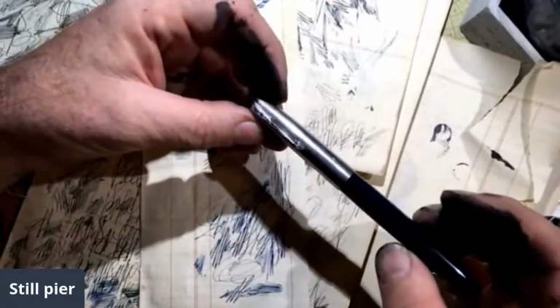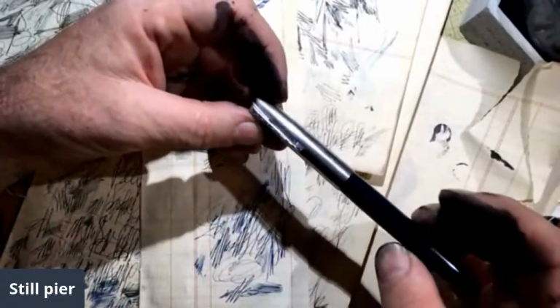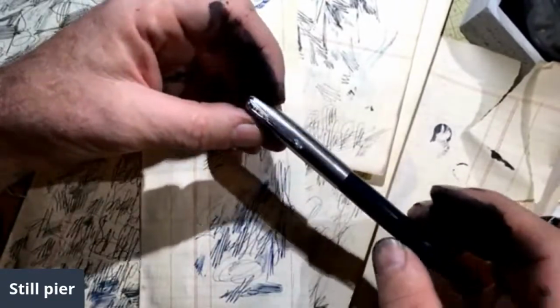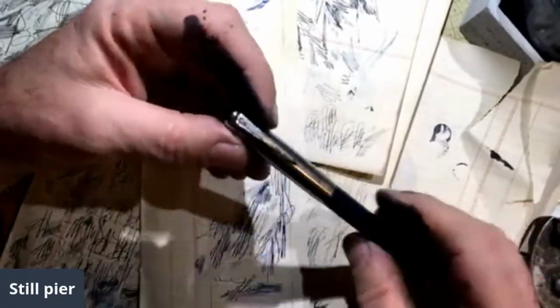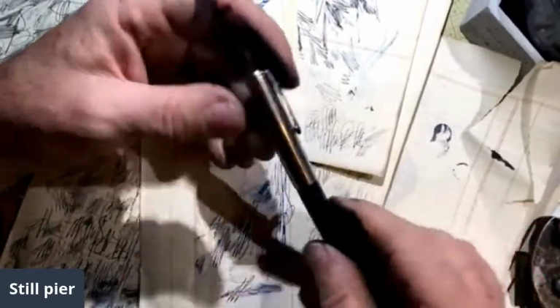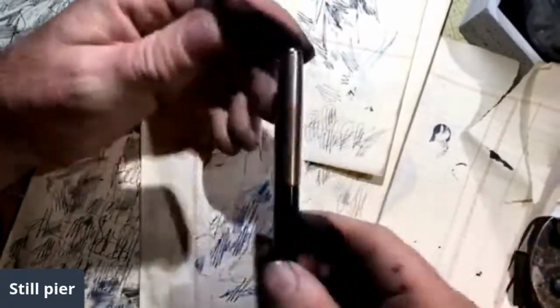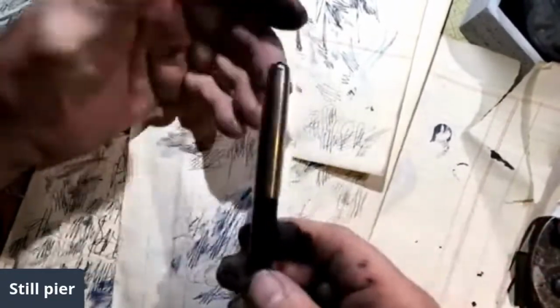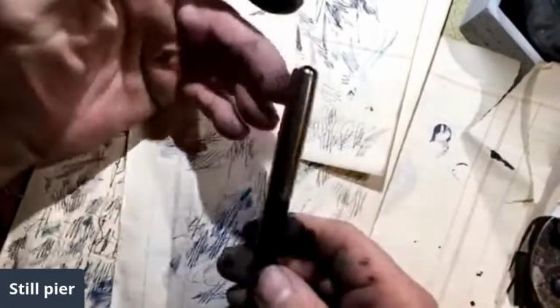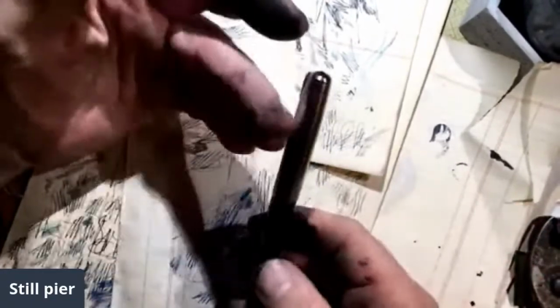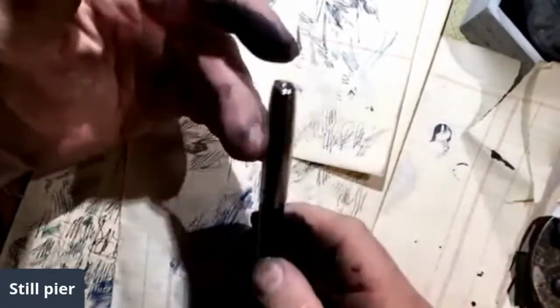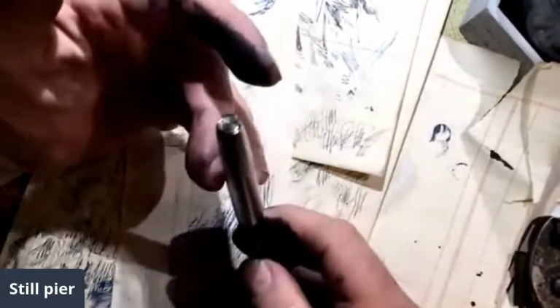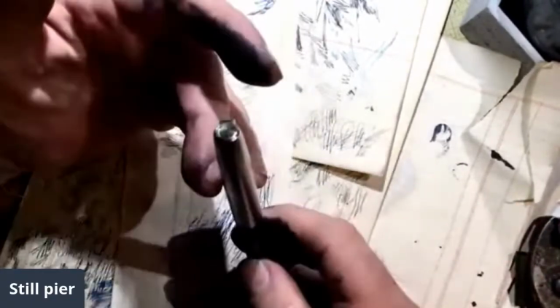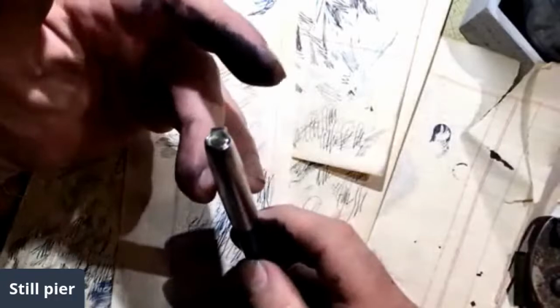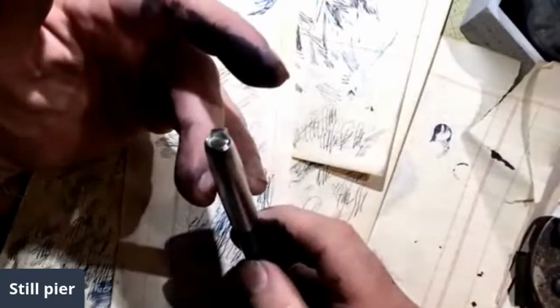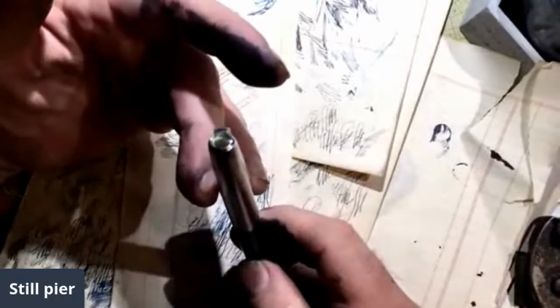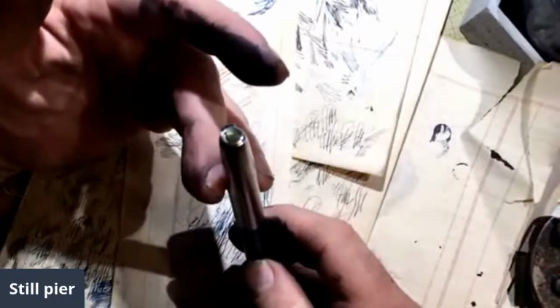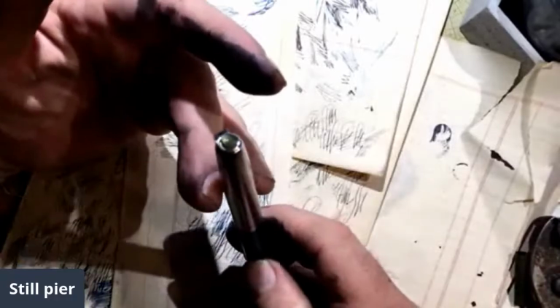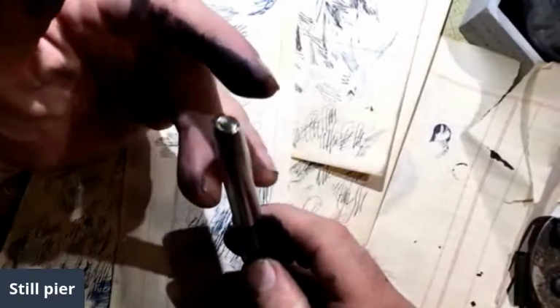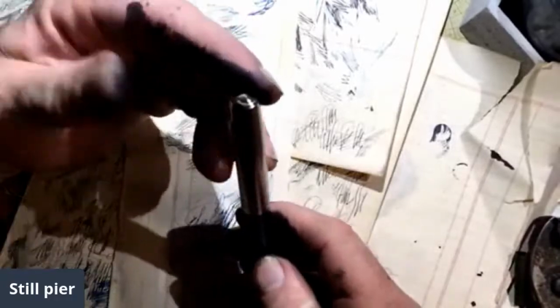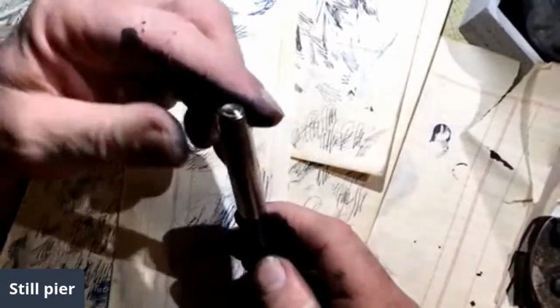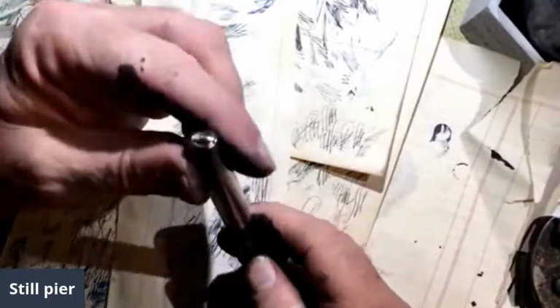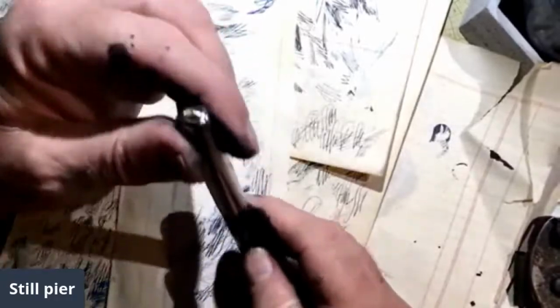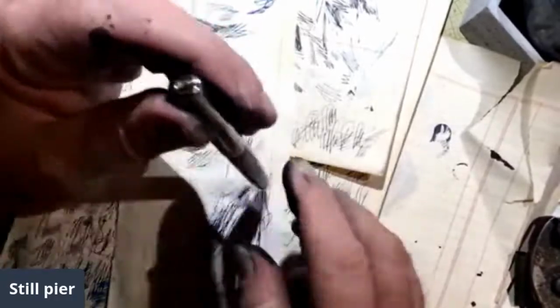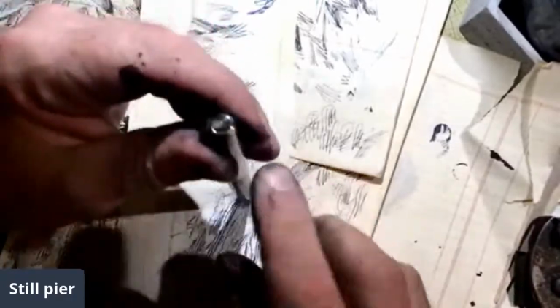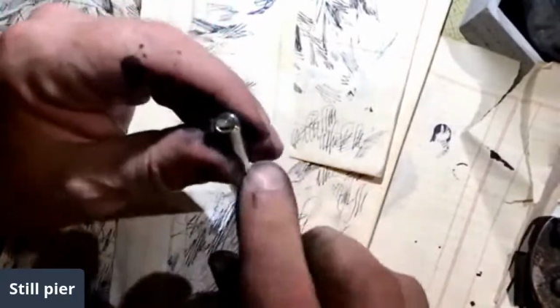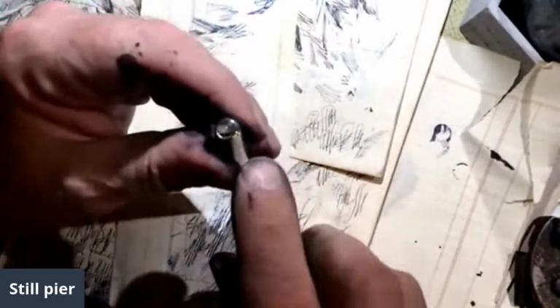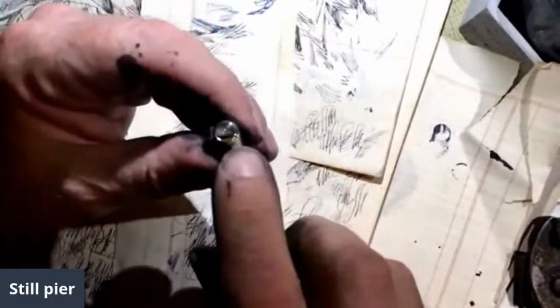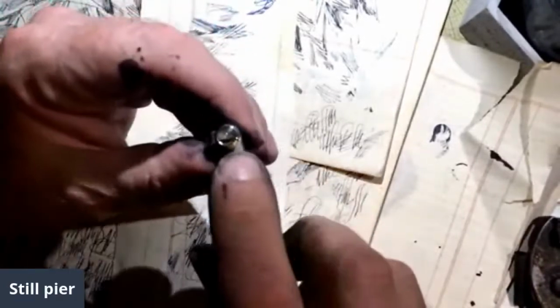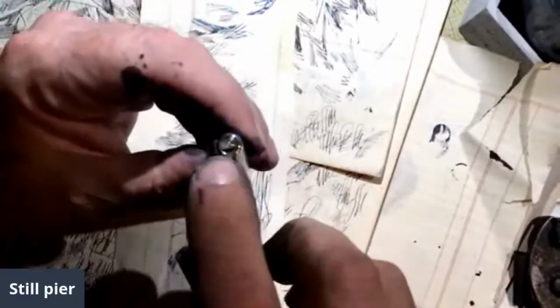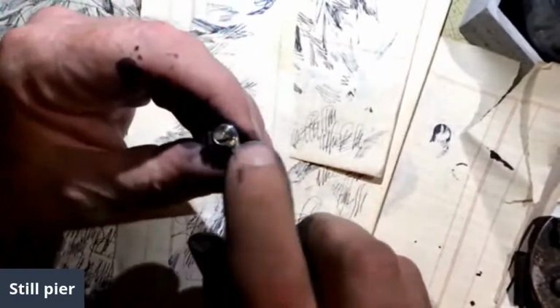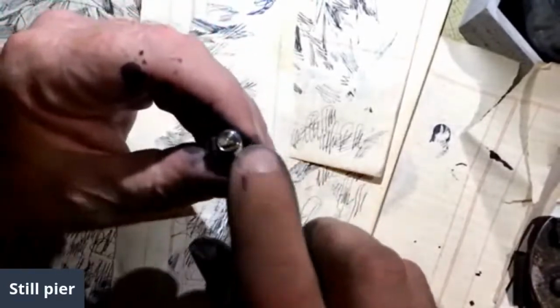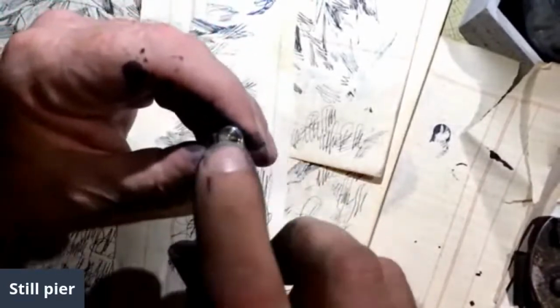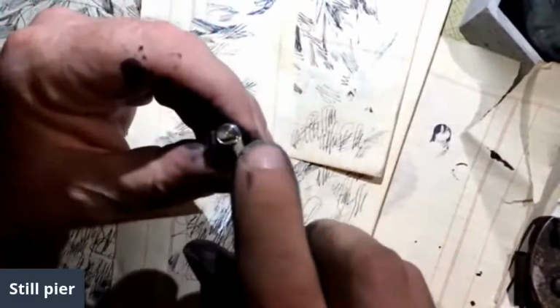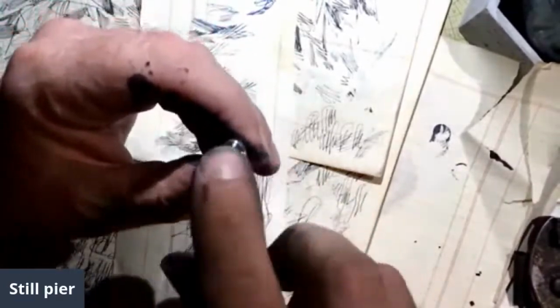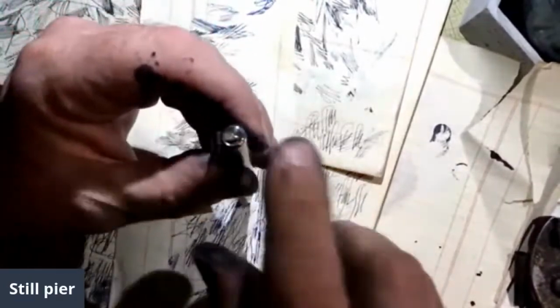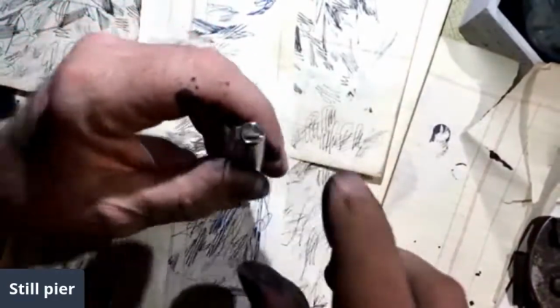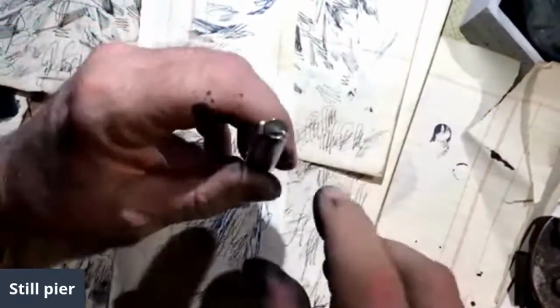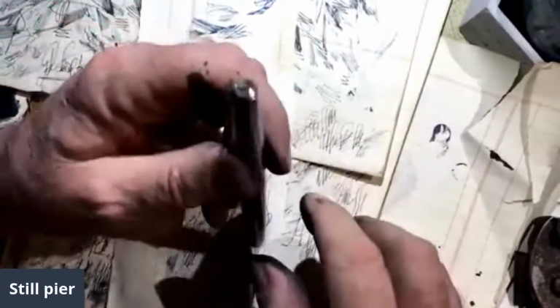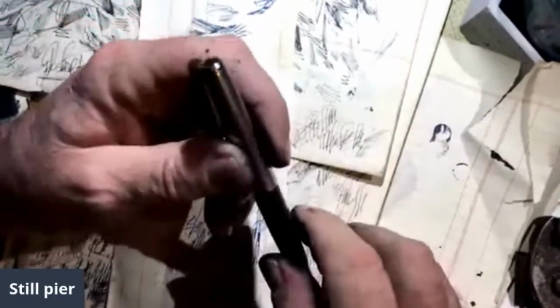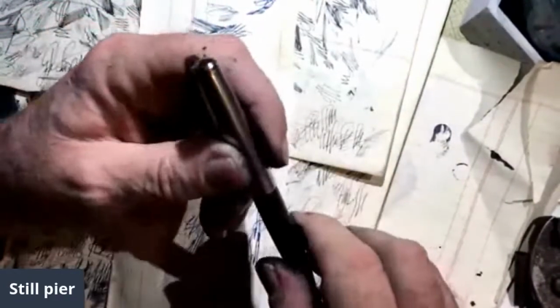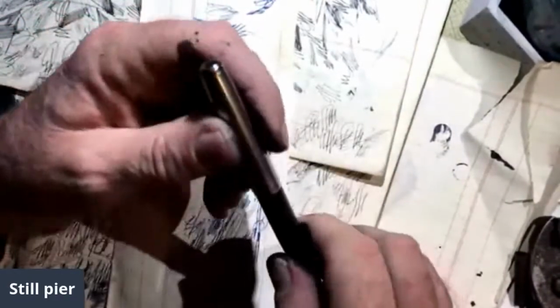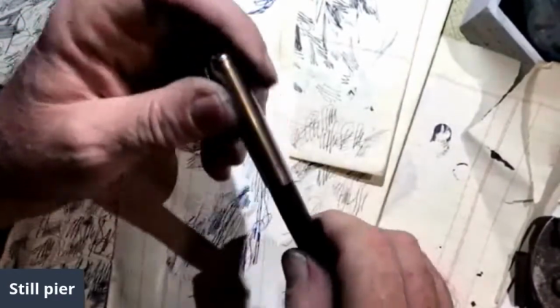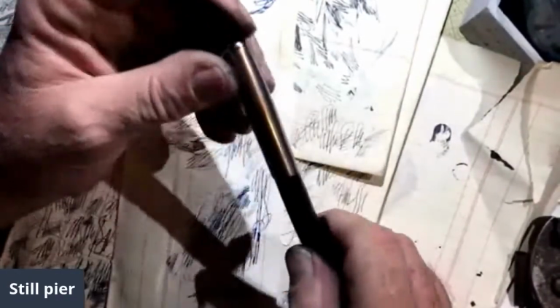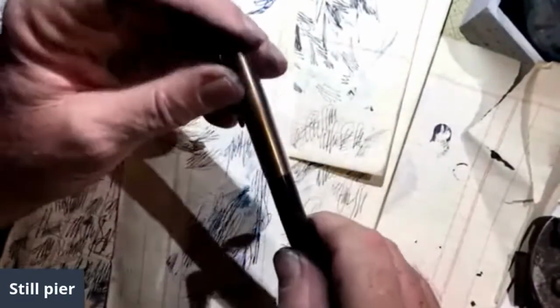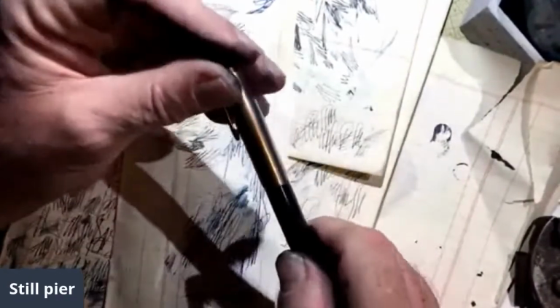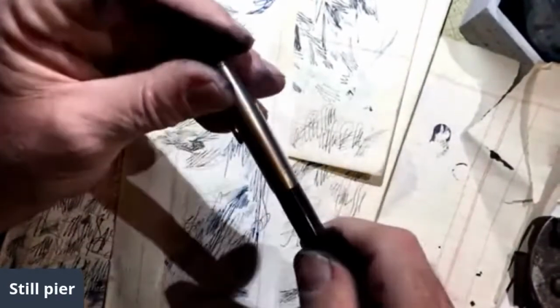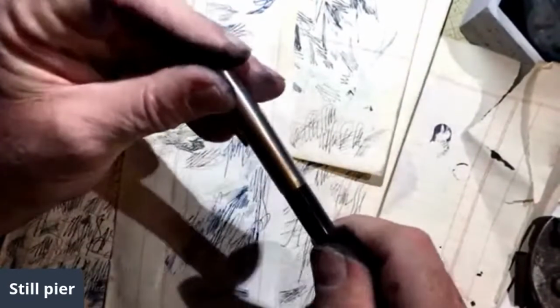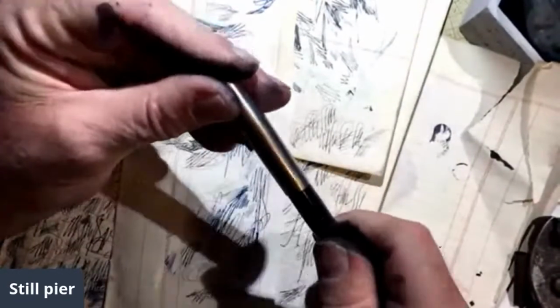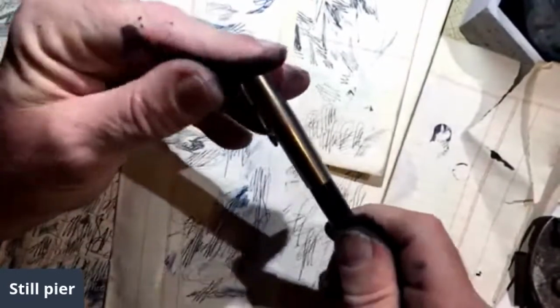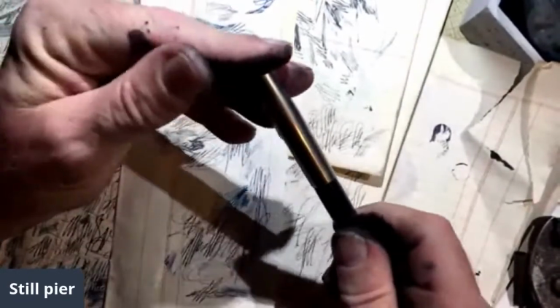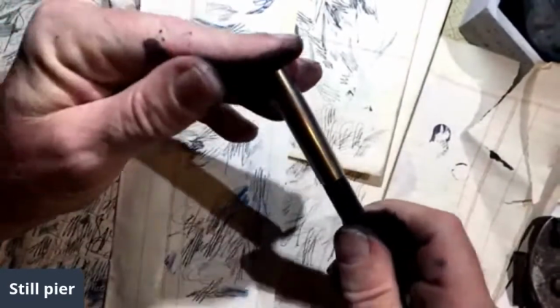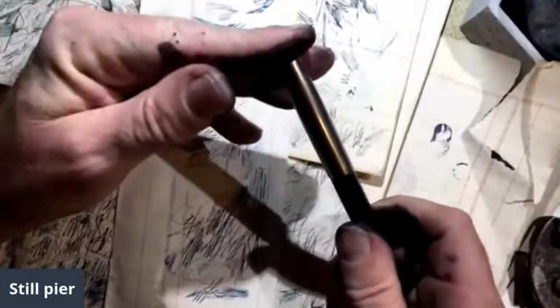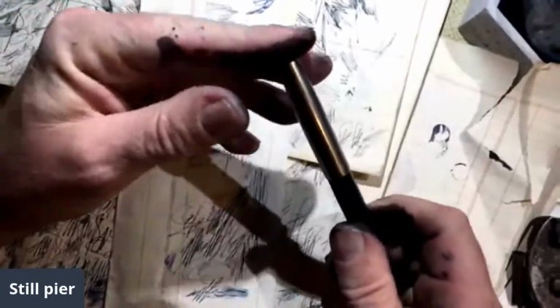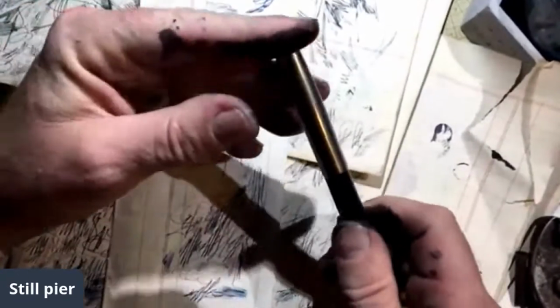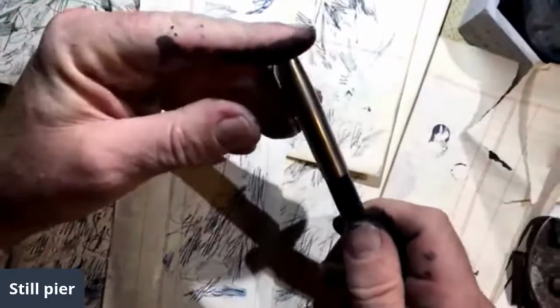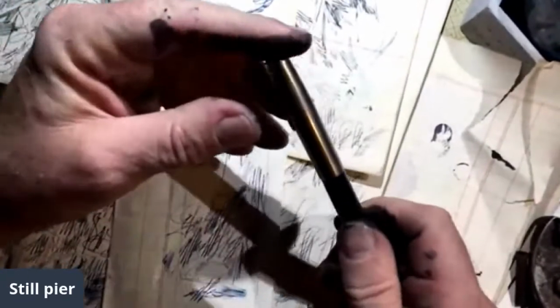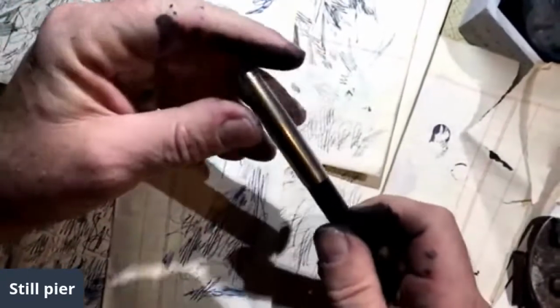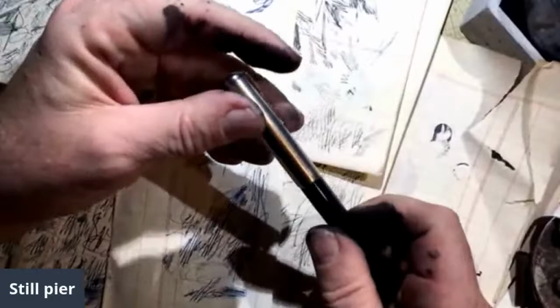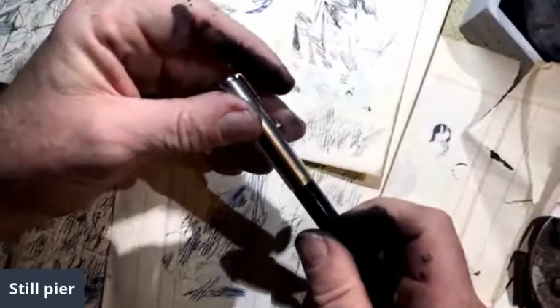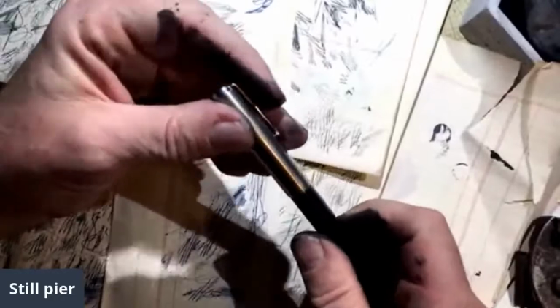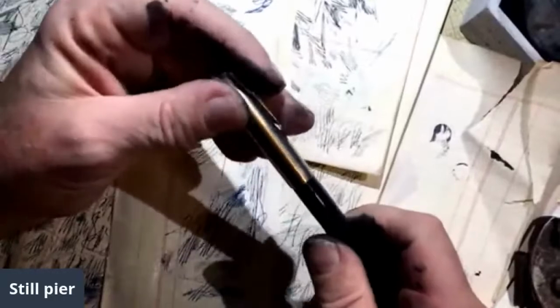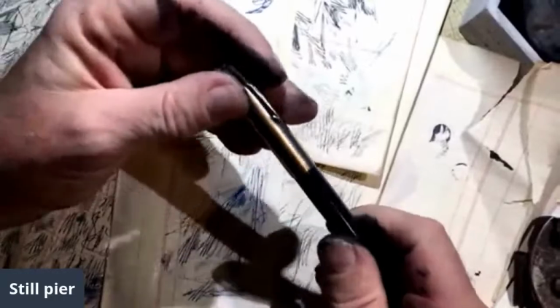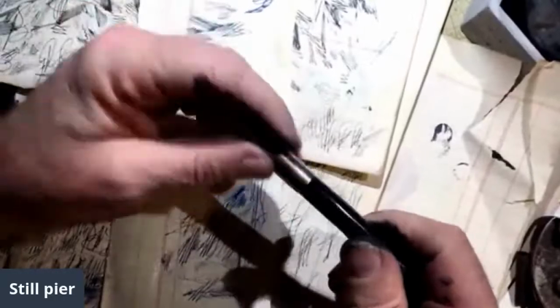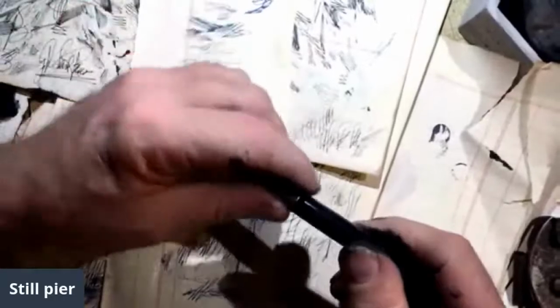Perfect. Oh, chip out of the cap there. Not quite so perfect.